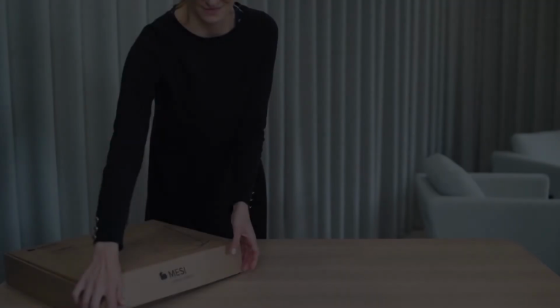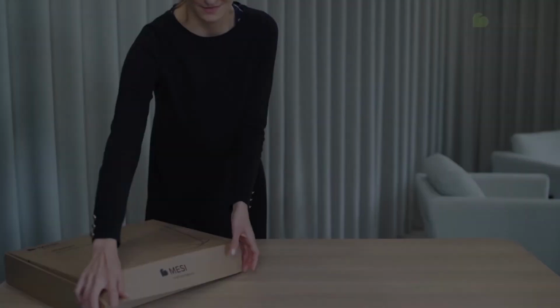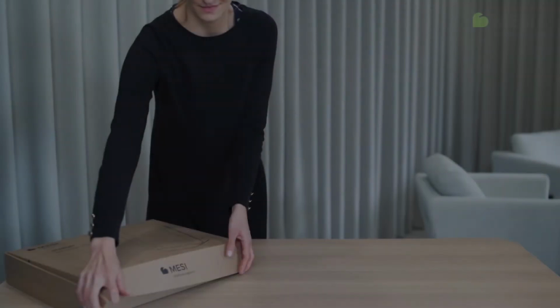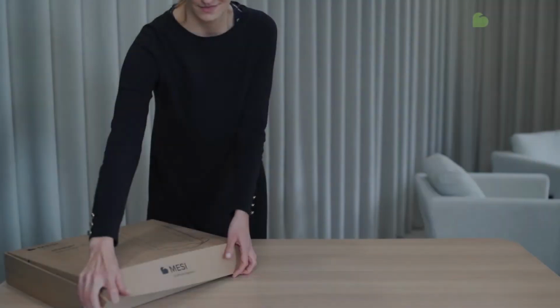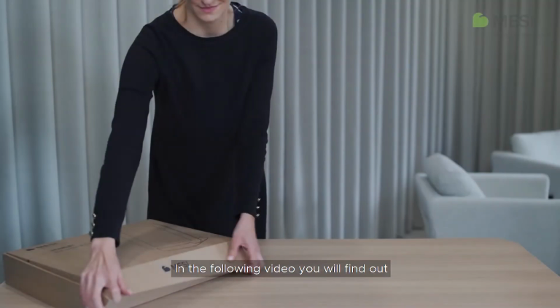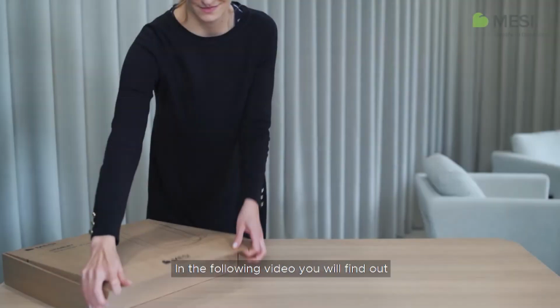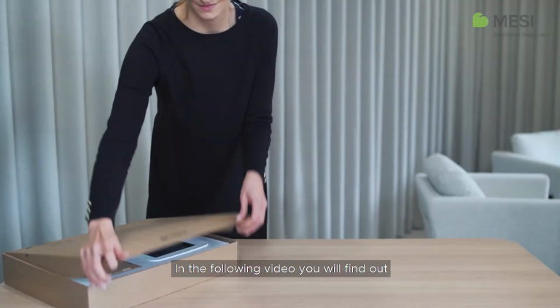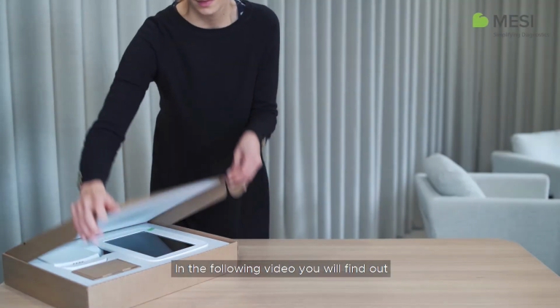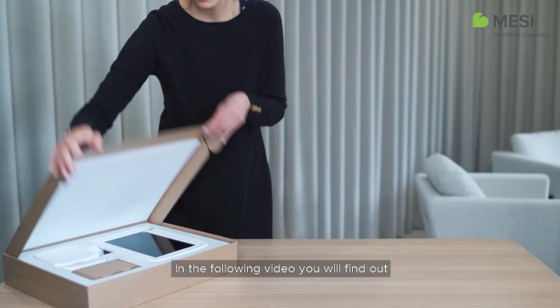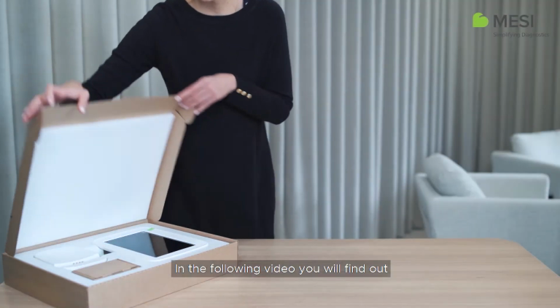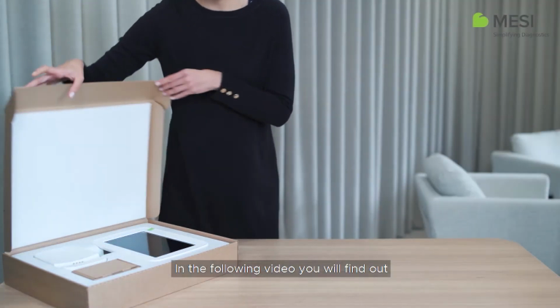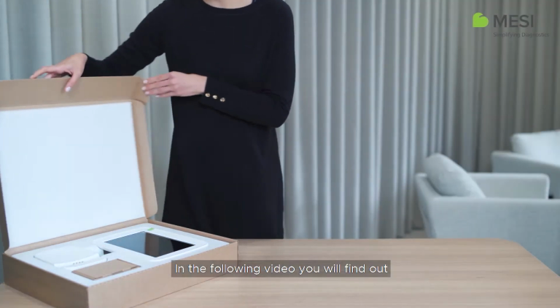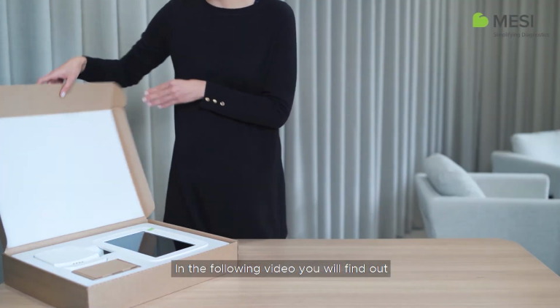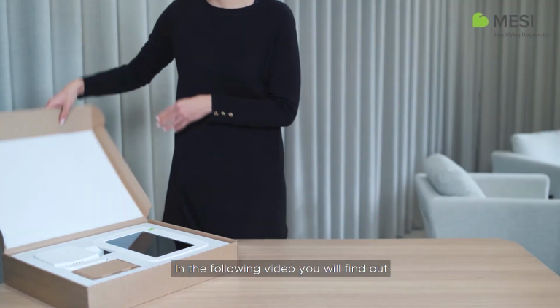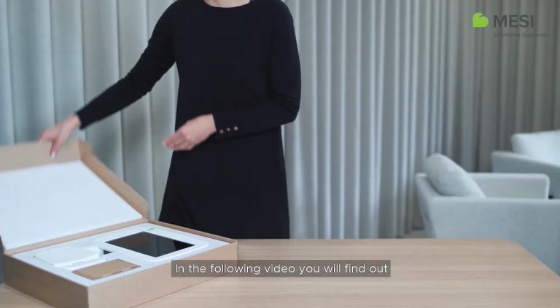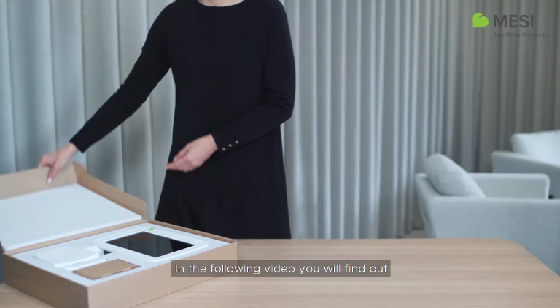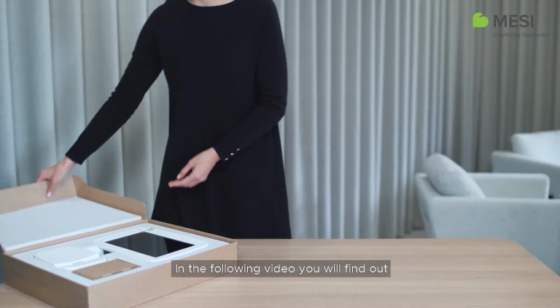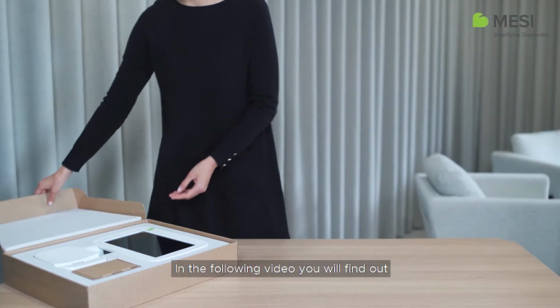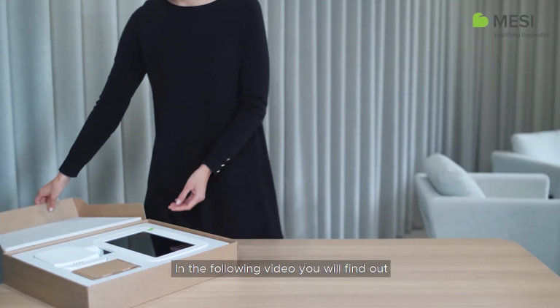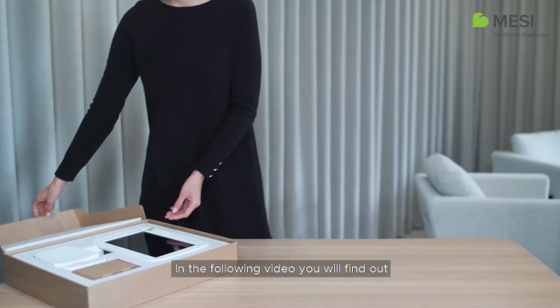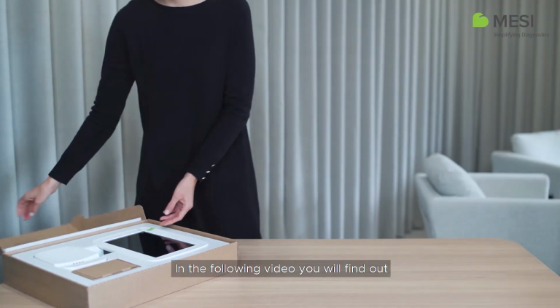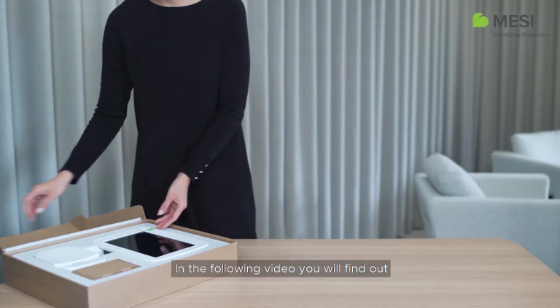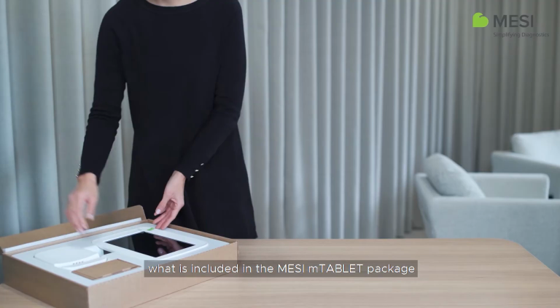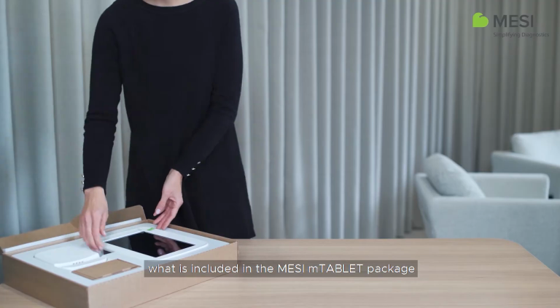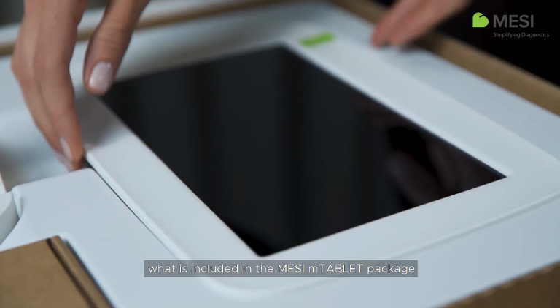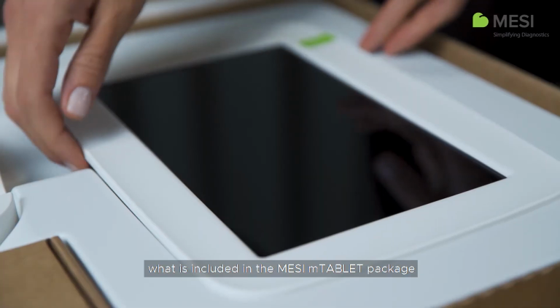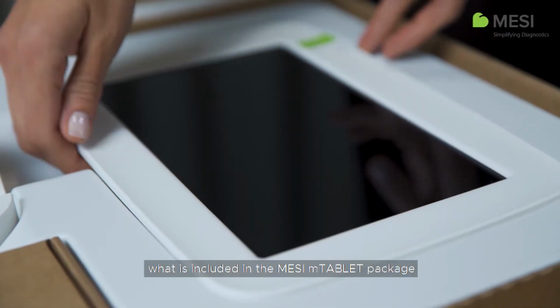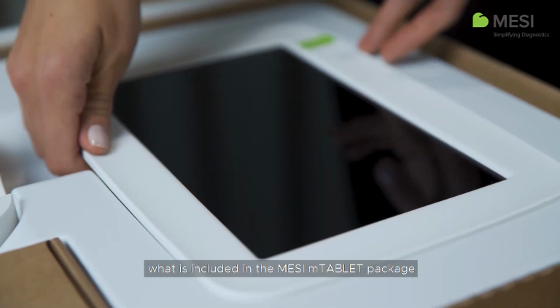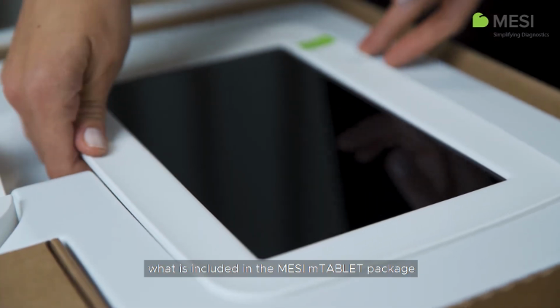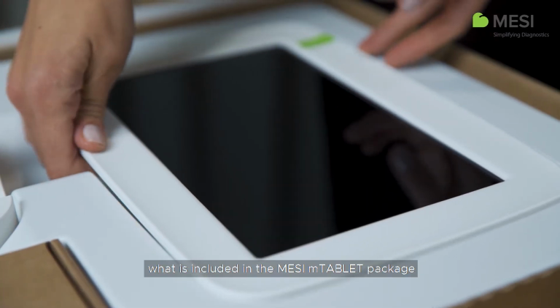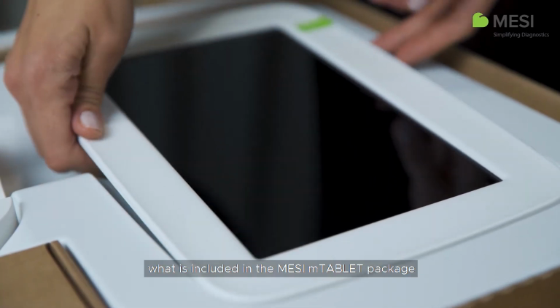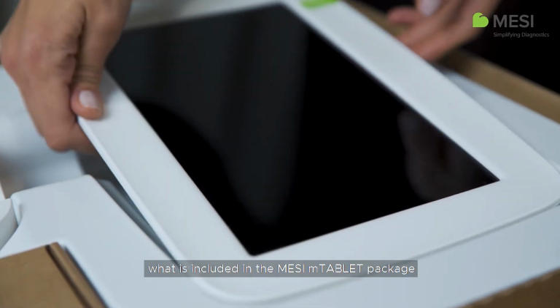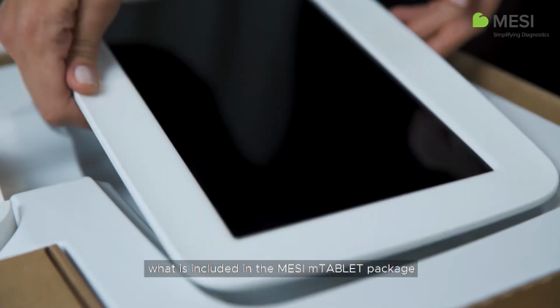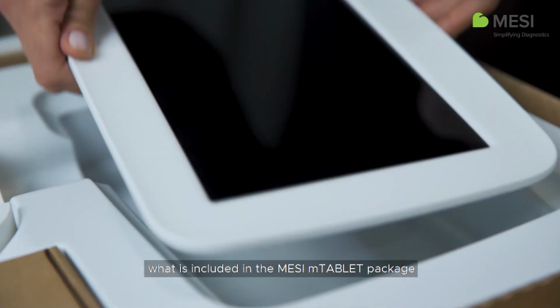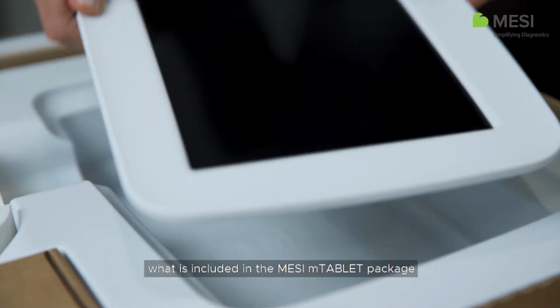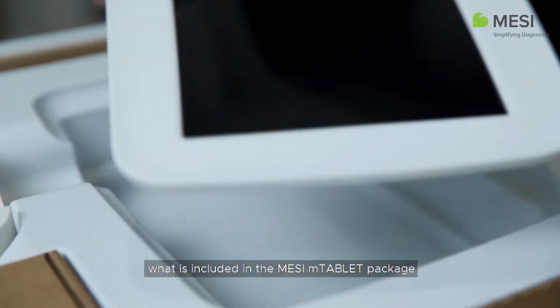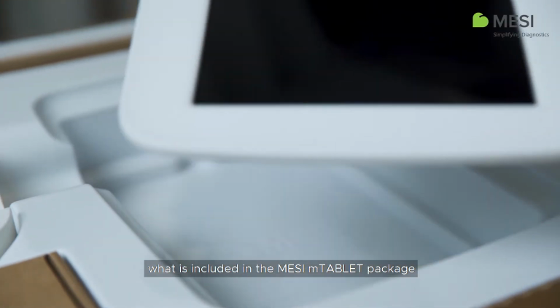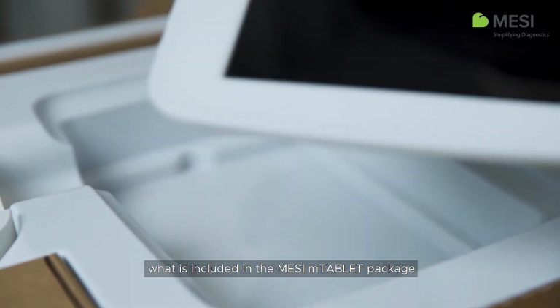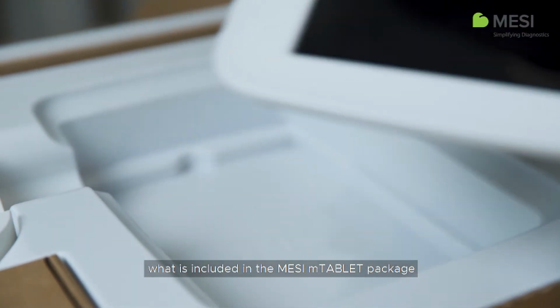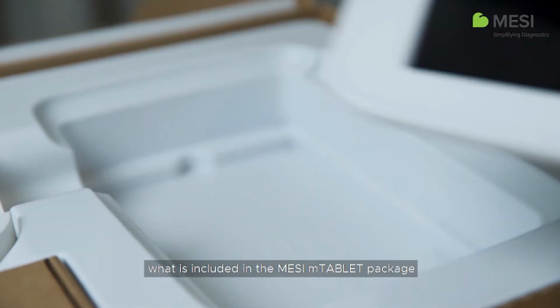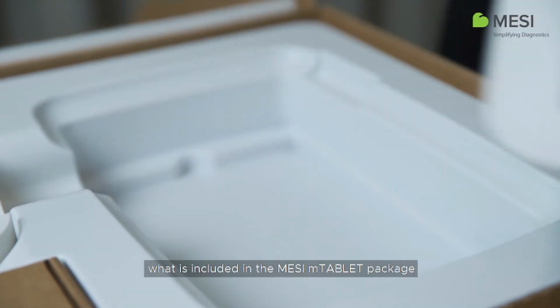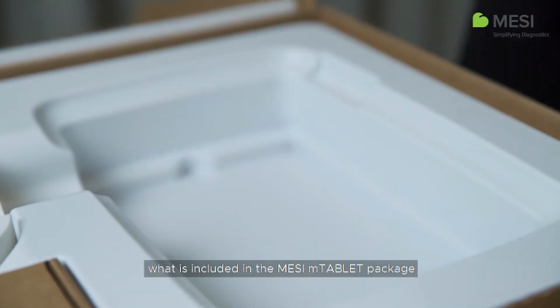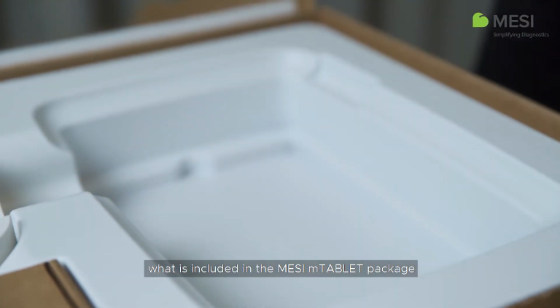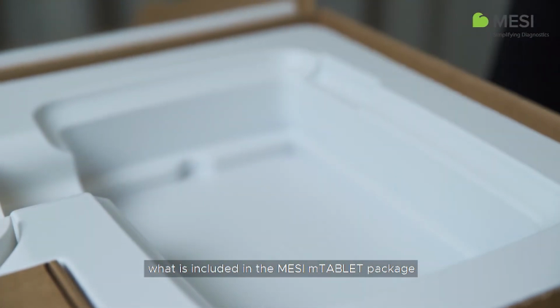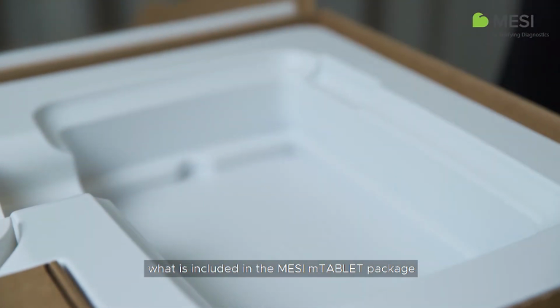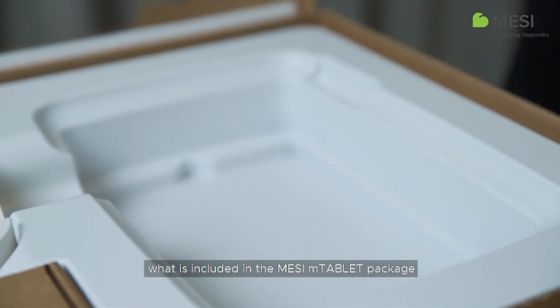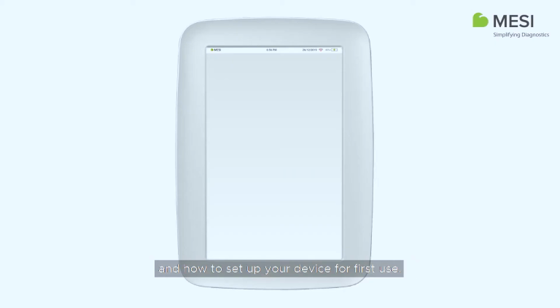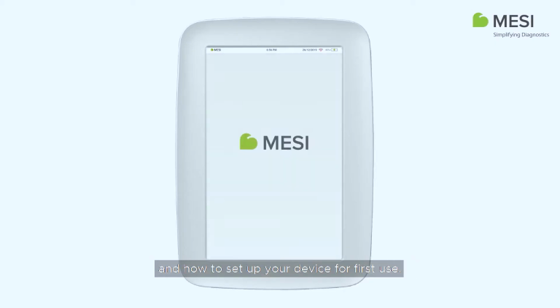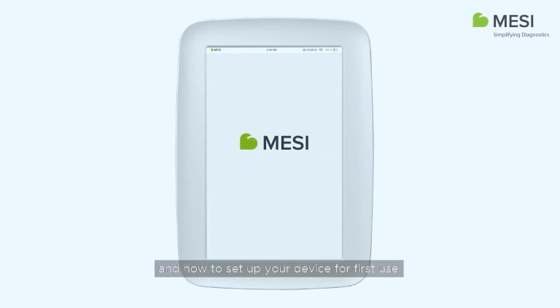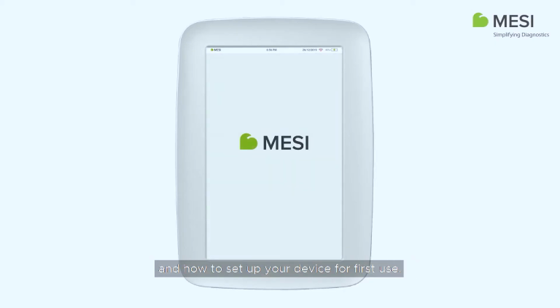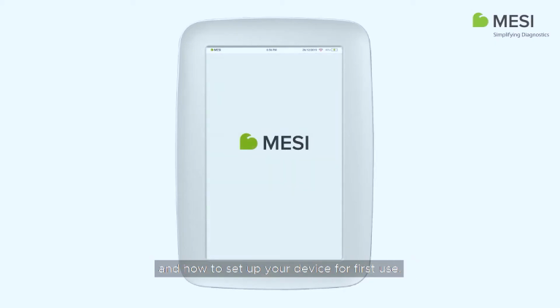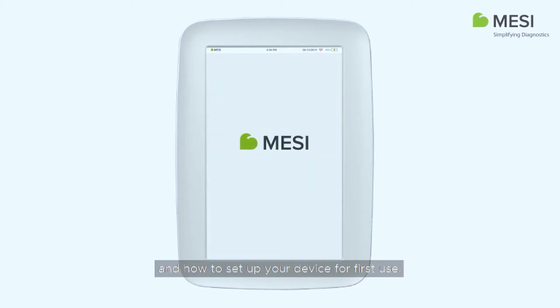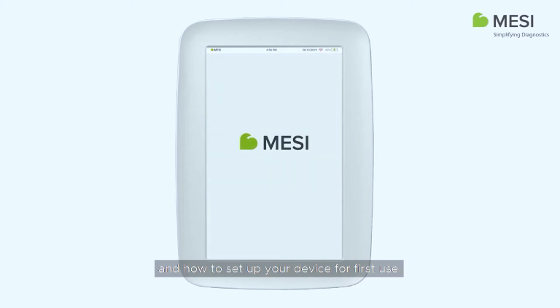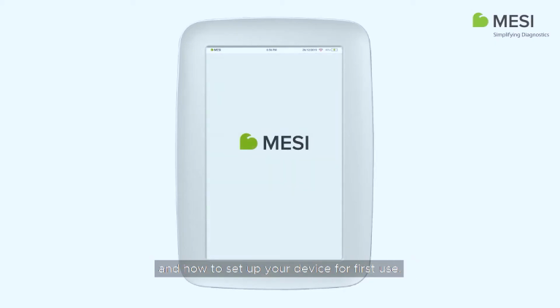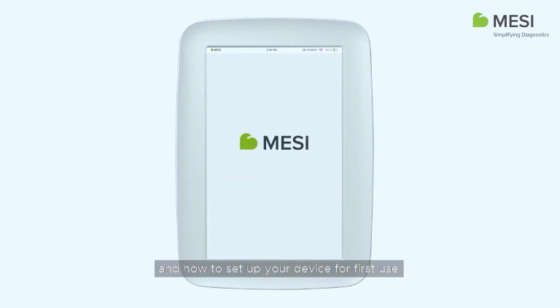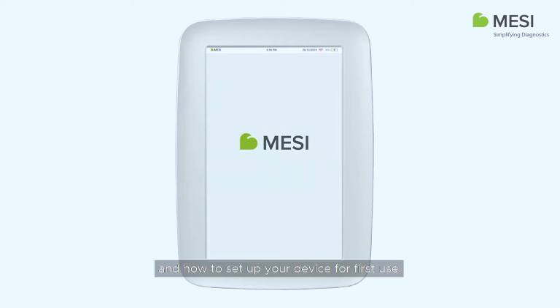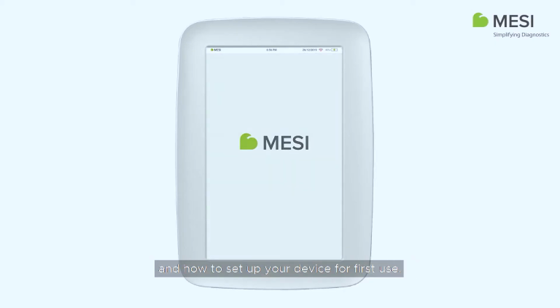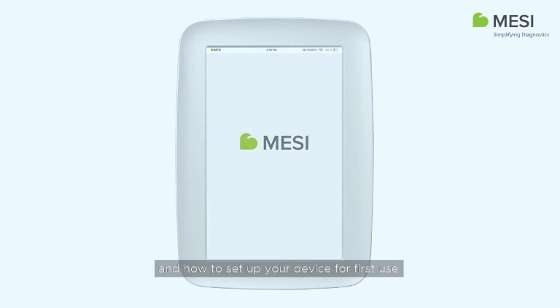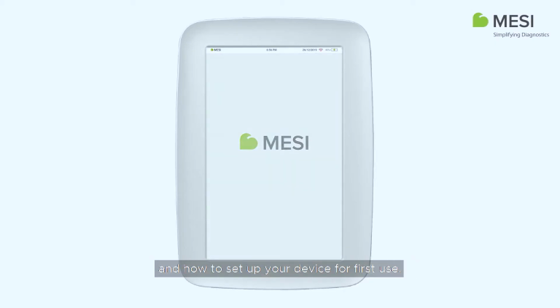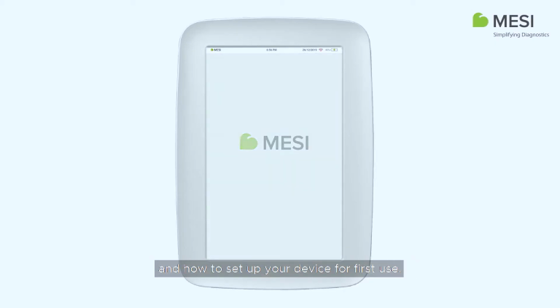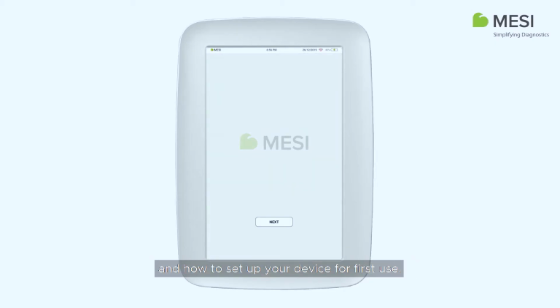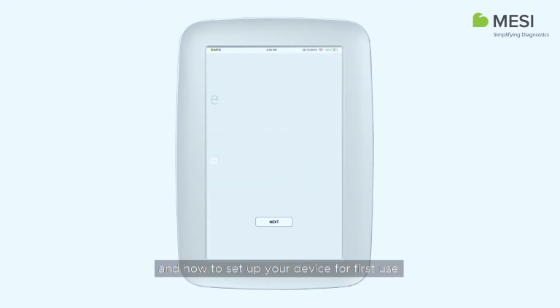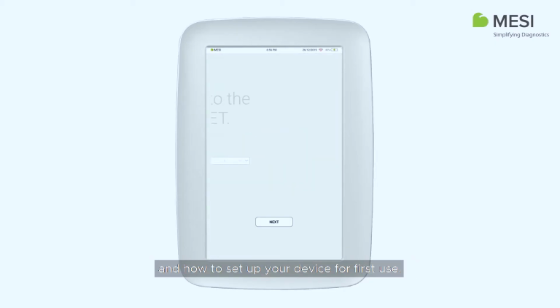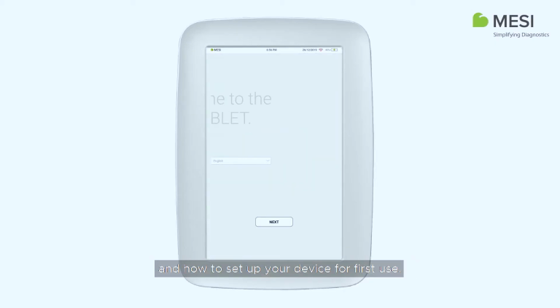In the following video, you will find out what is included in the Macy M-Tablet package and how to set up your device for first use.